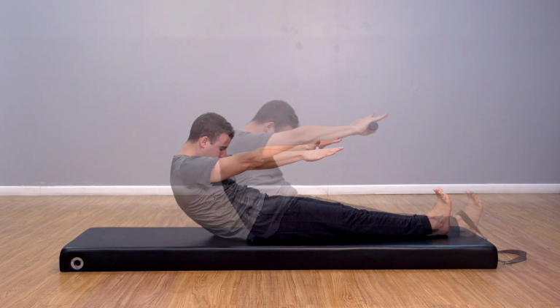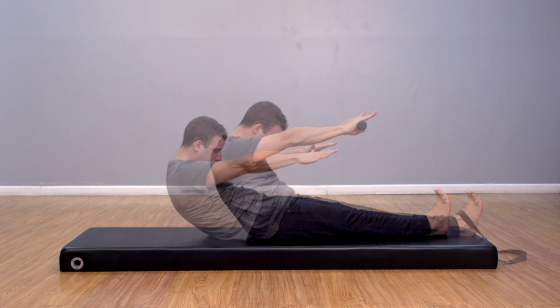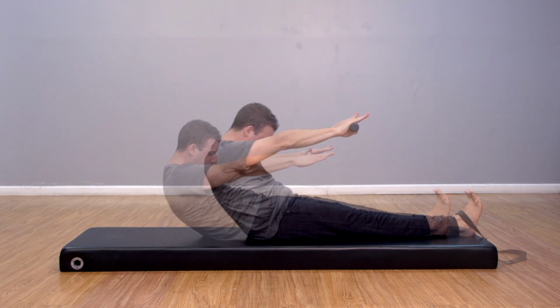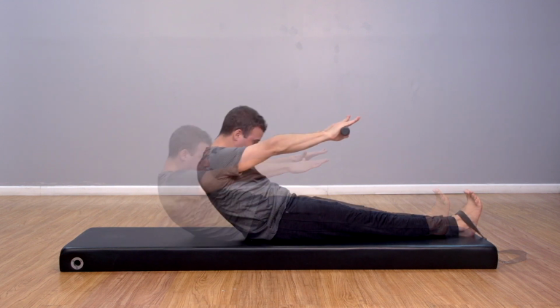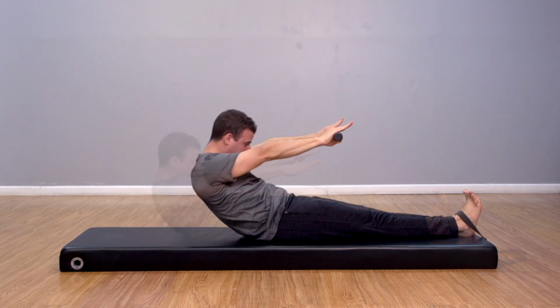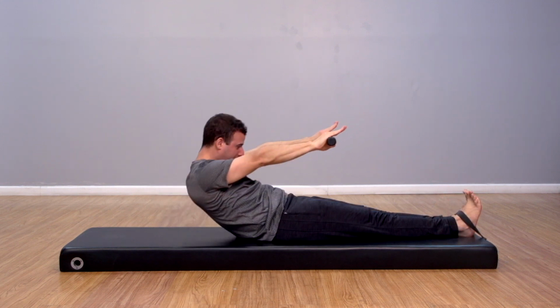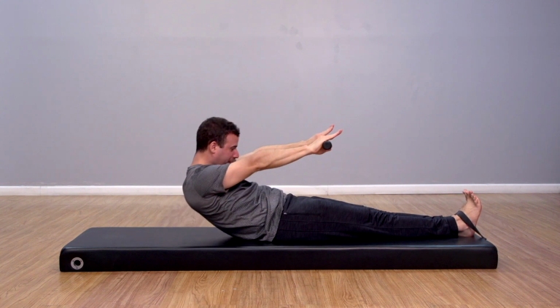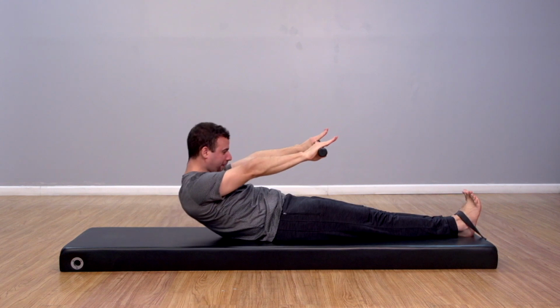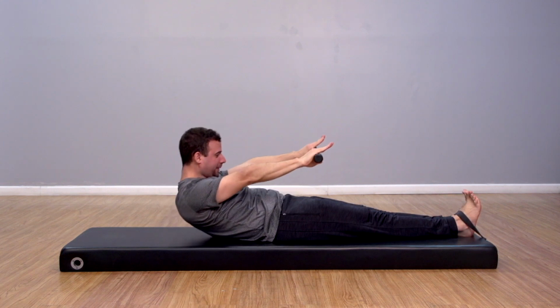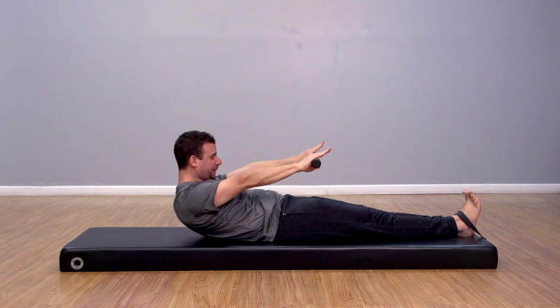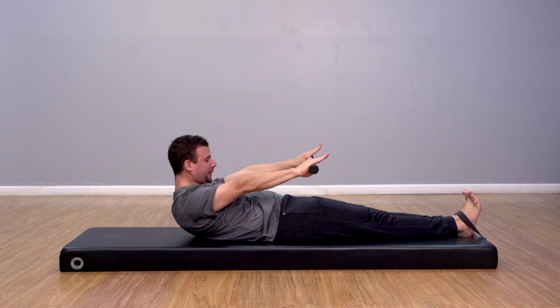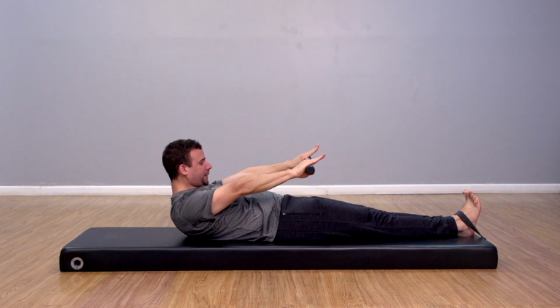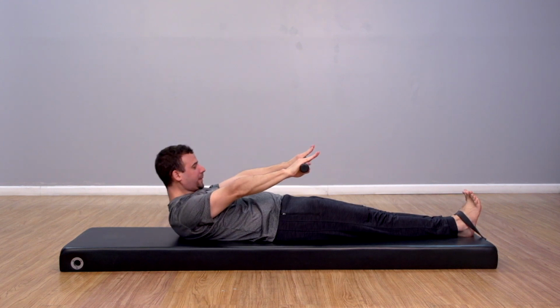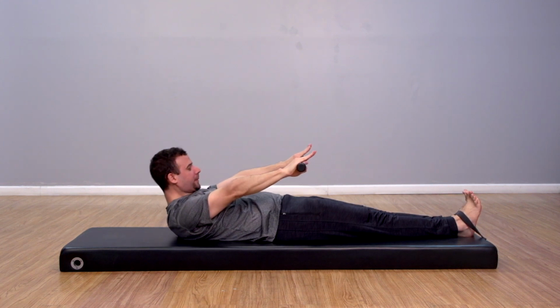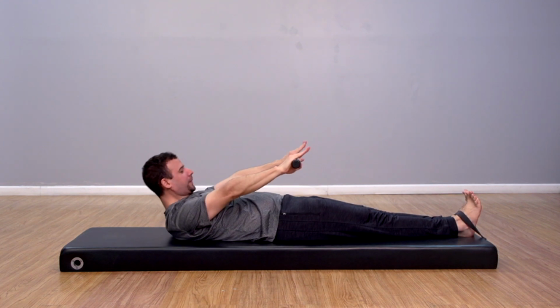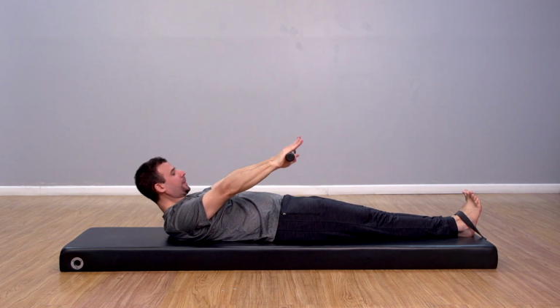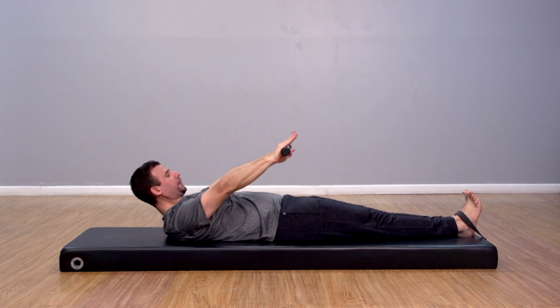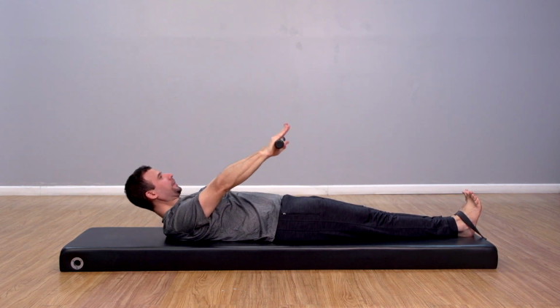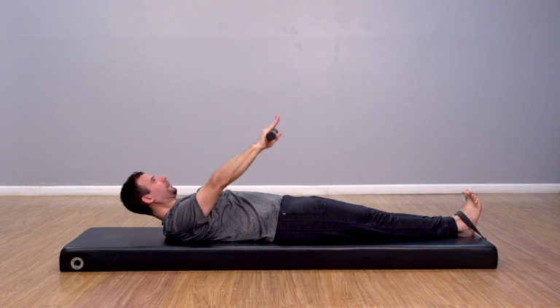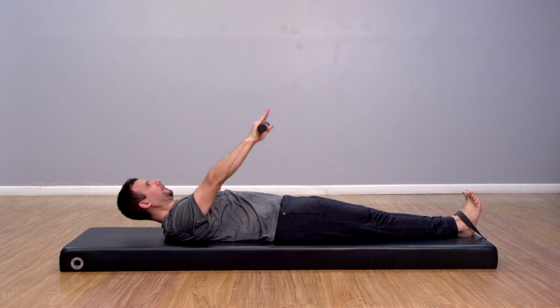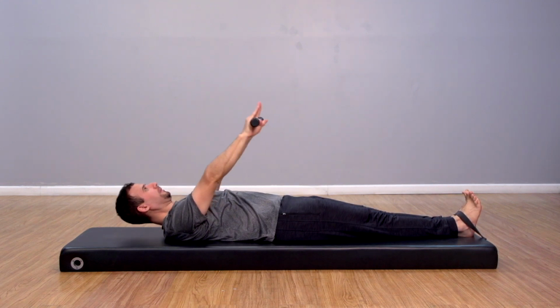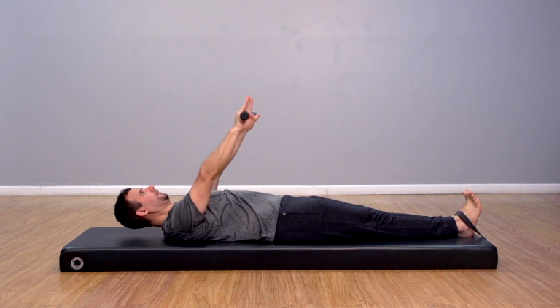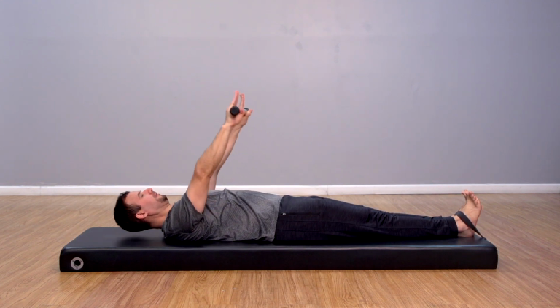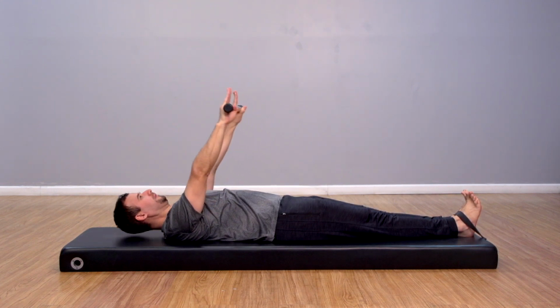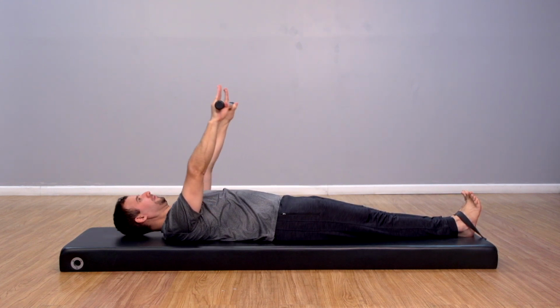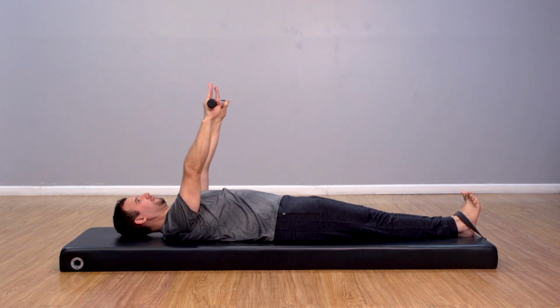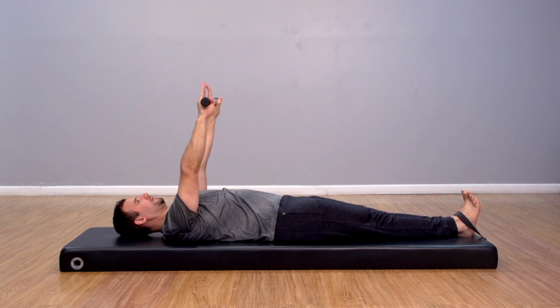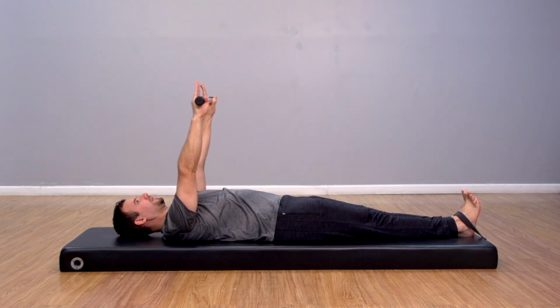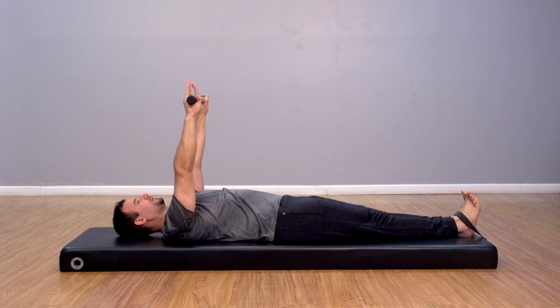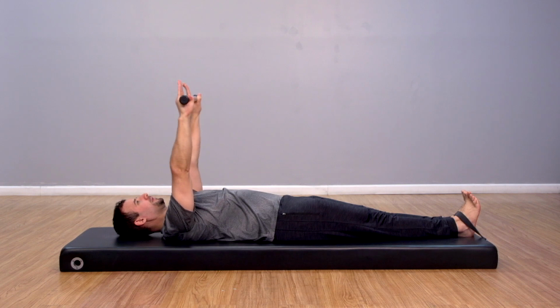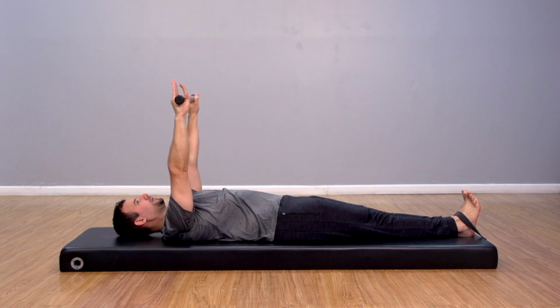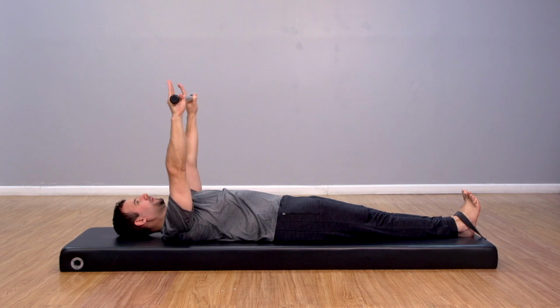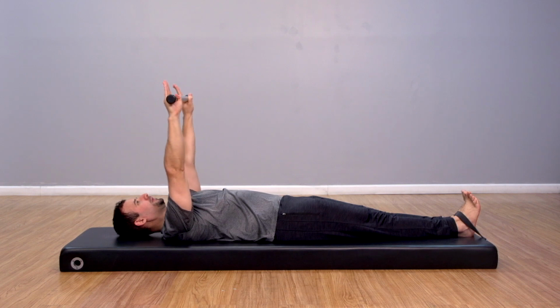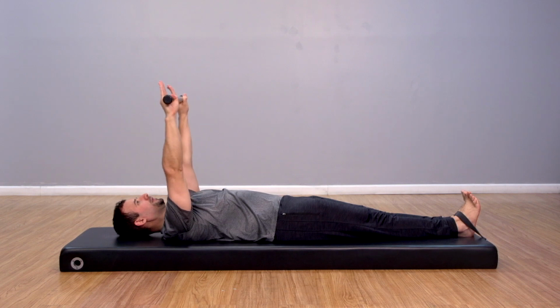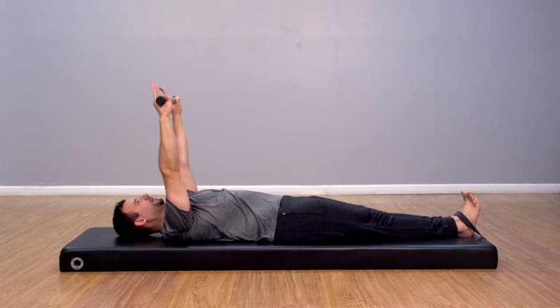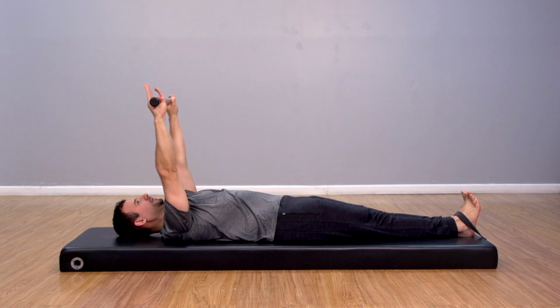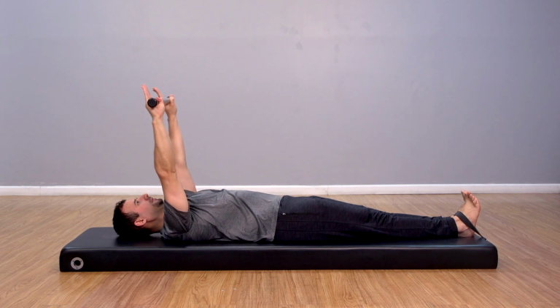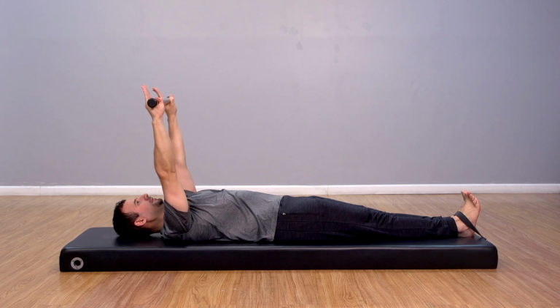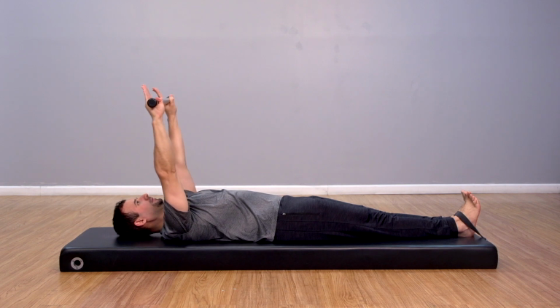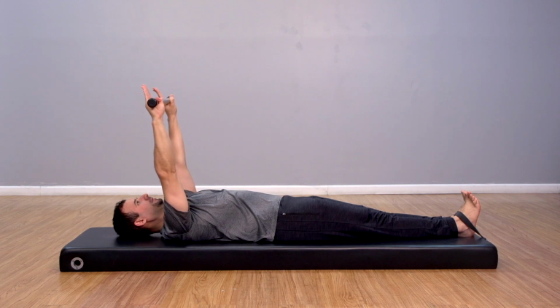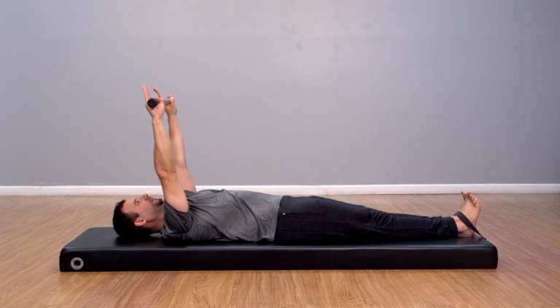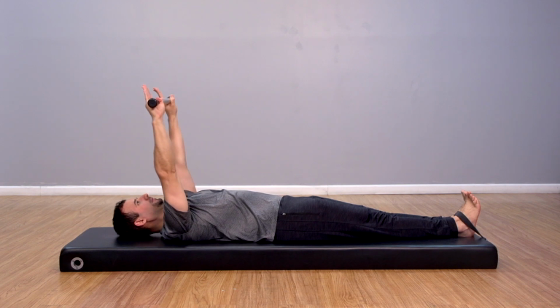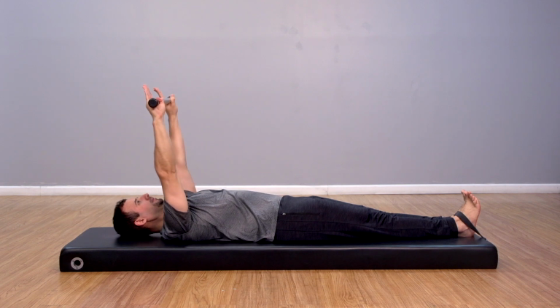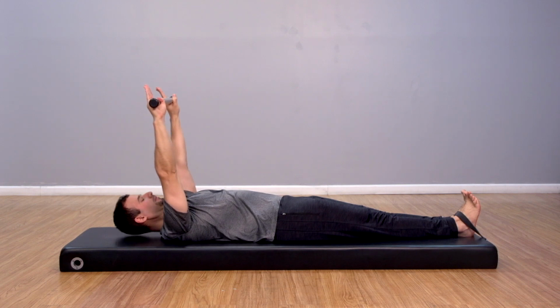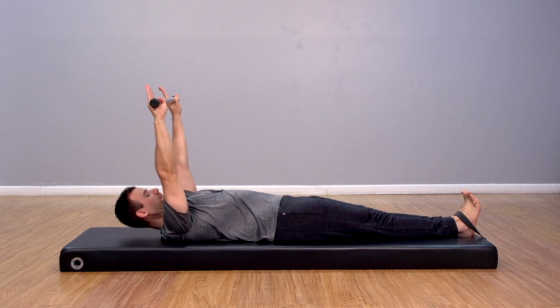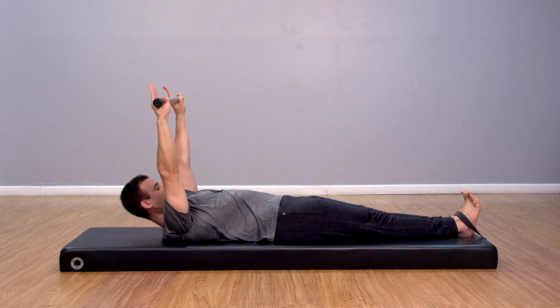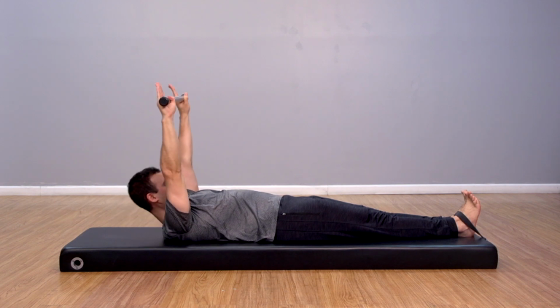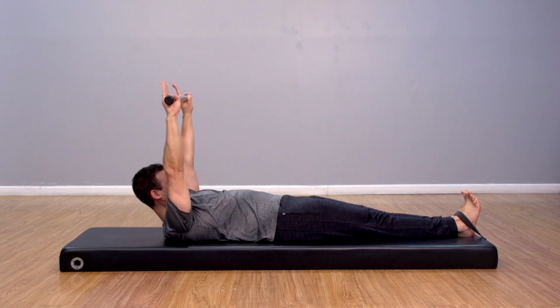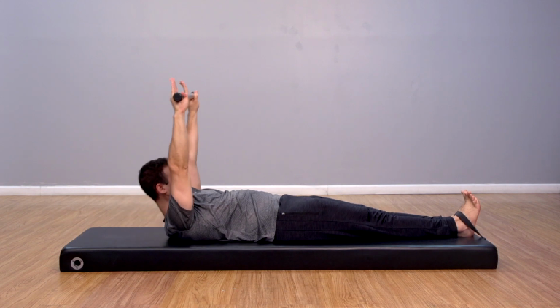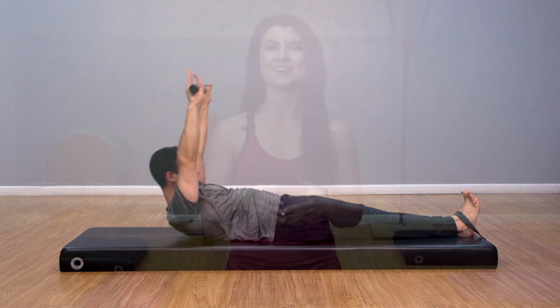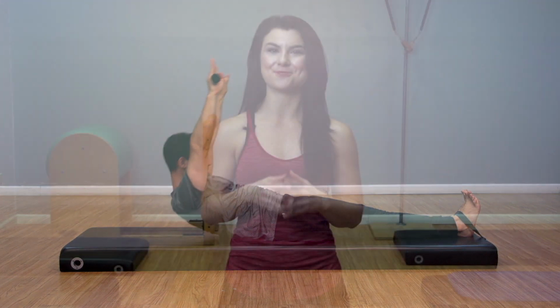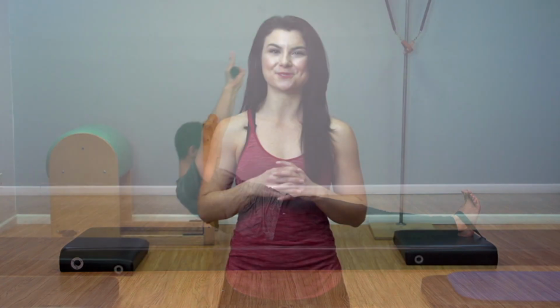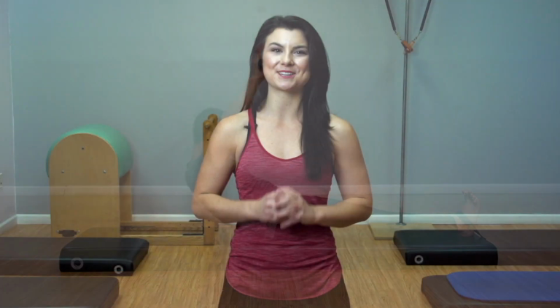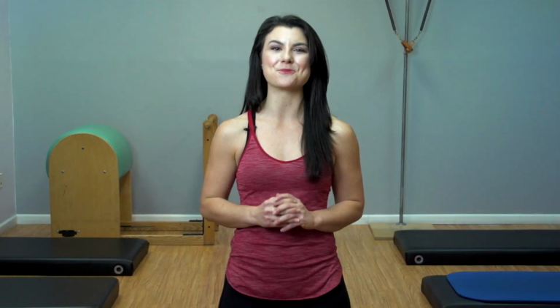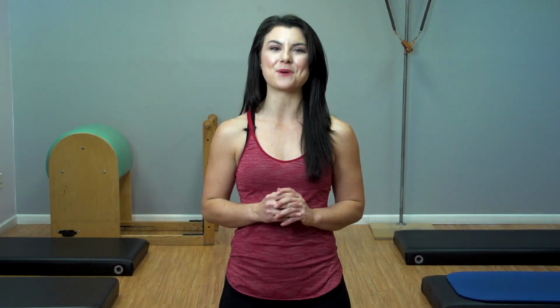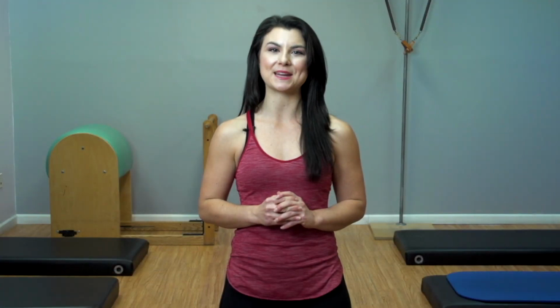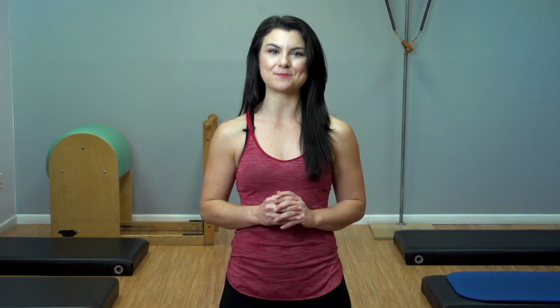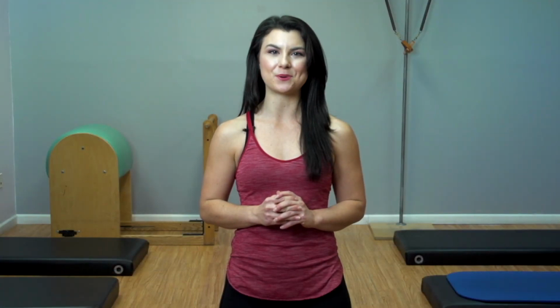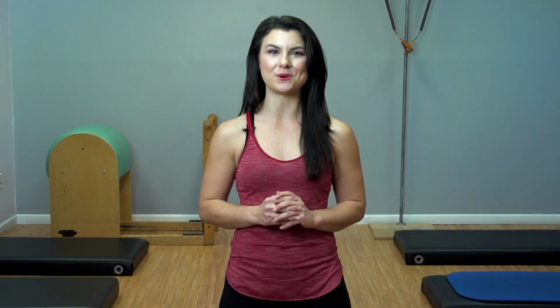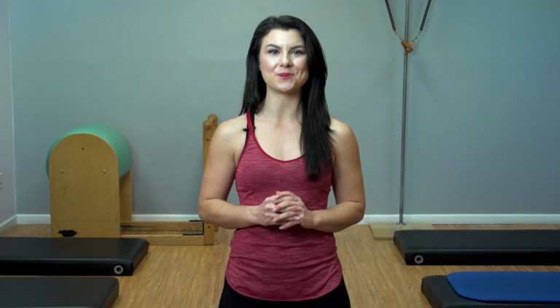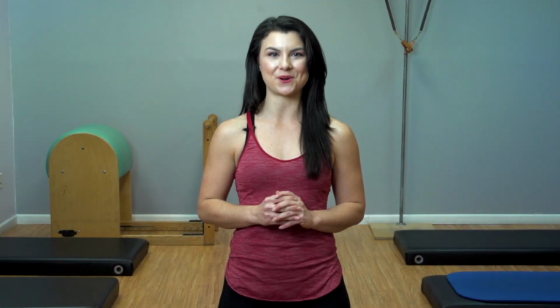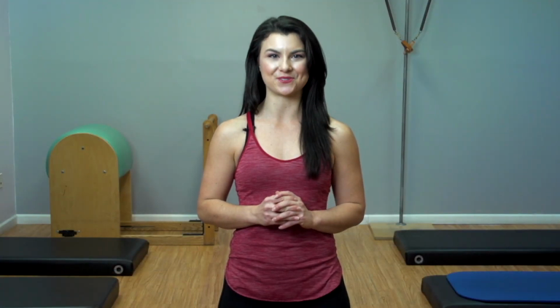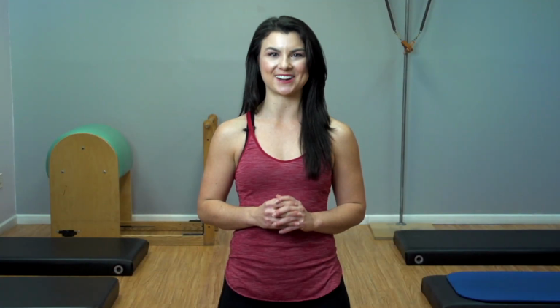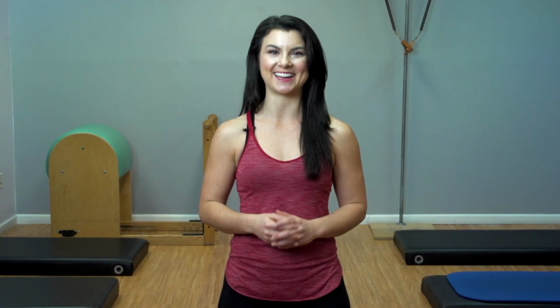This exercise can also be performed on the Cadillac or tower with feet under a foot strap and holding a weighted pole overhead.